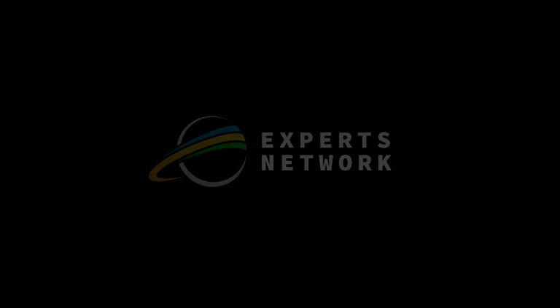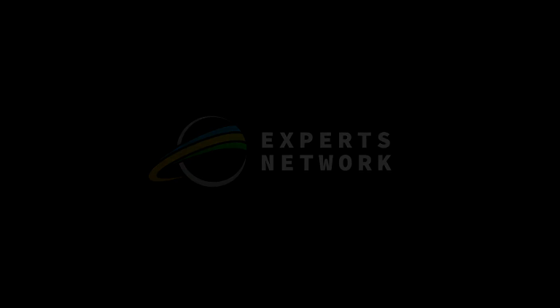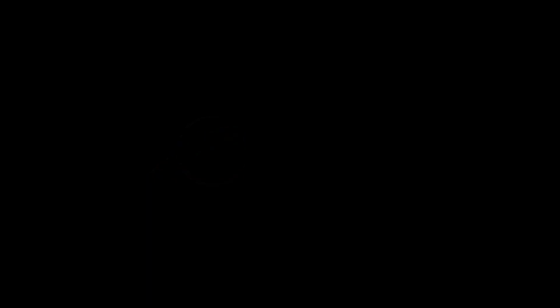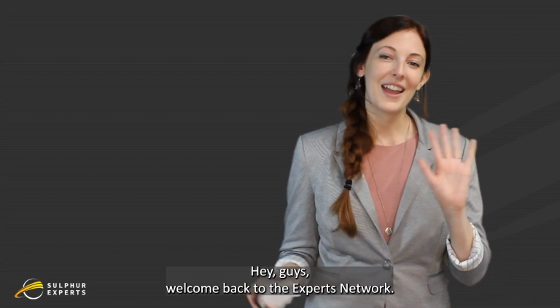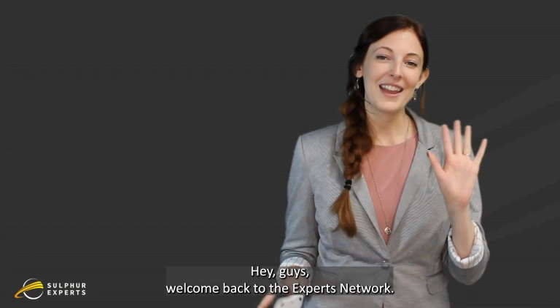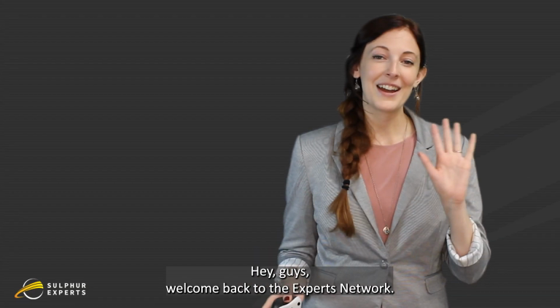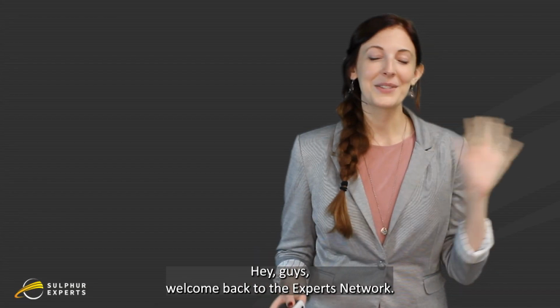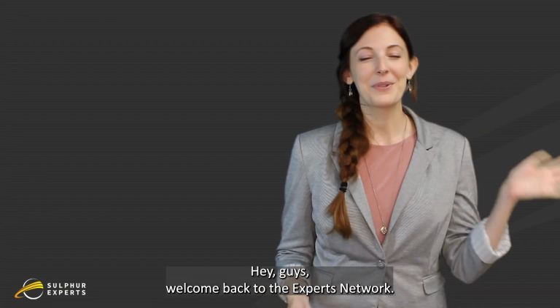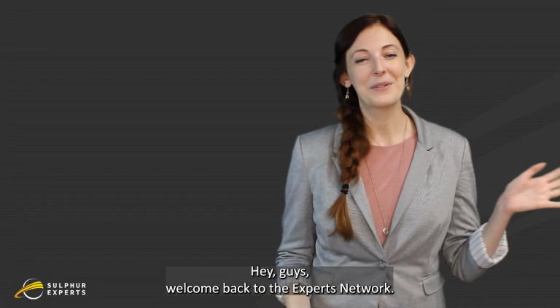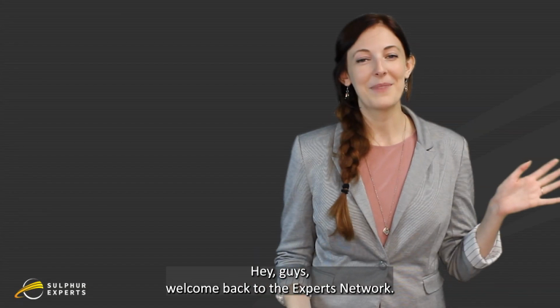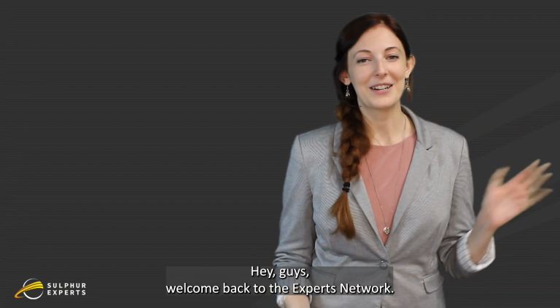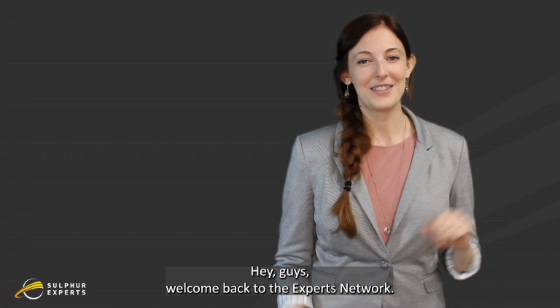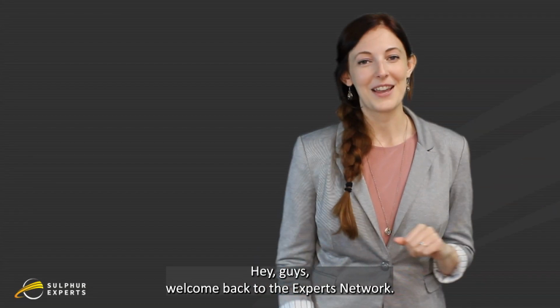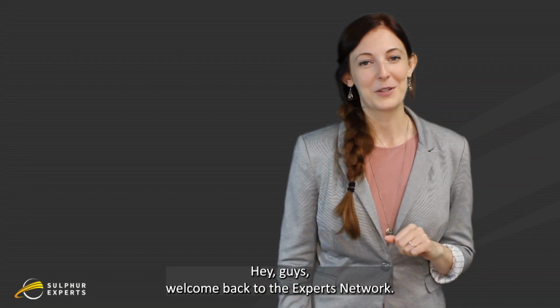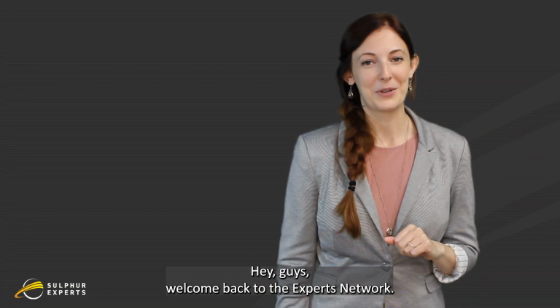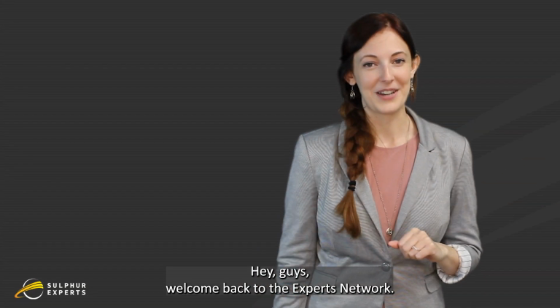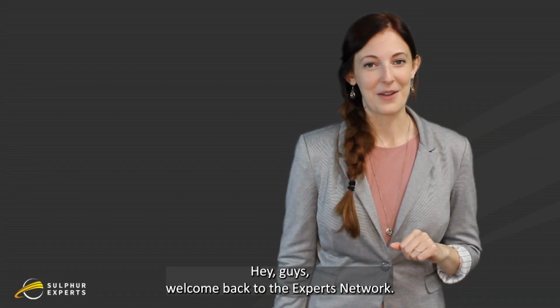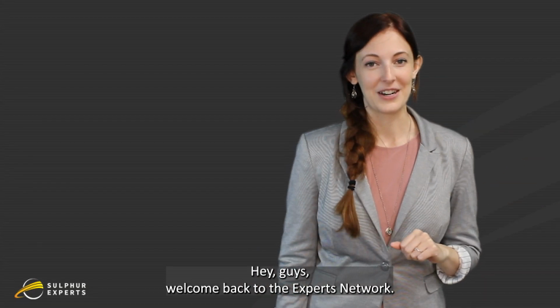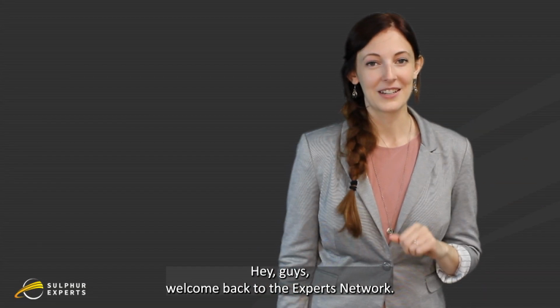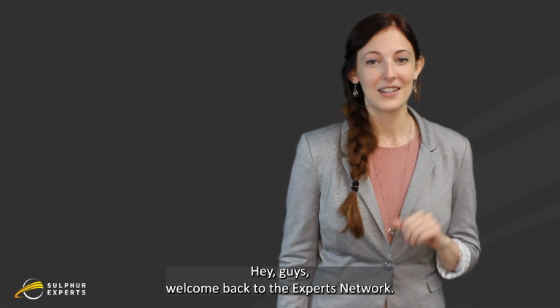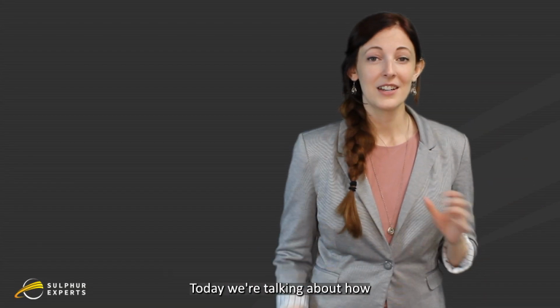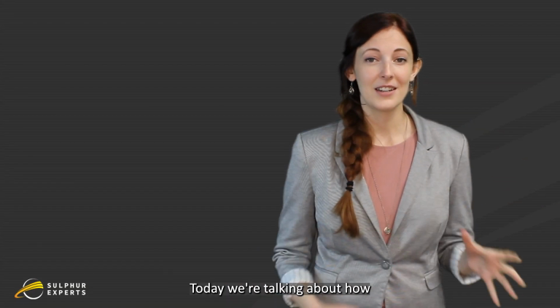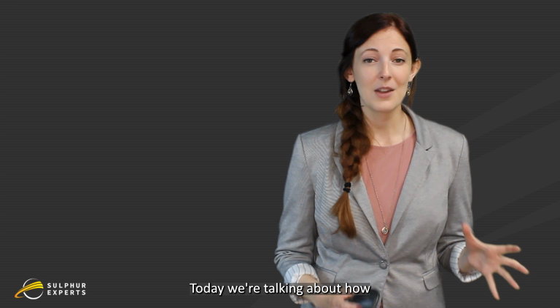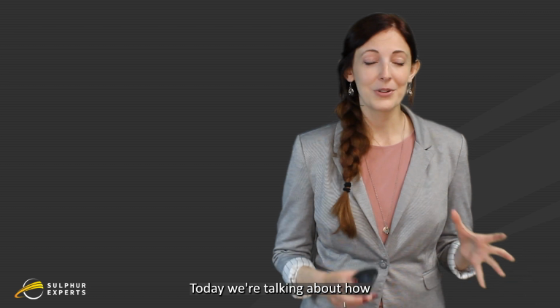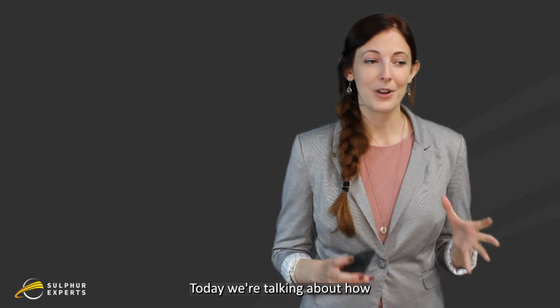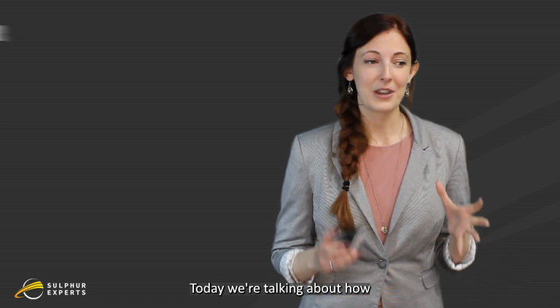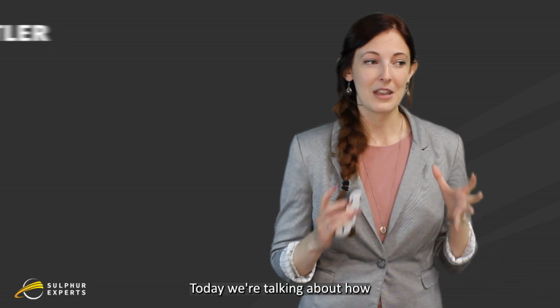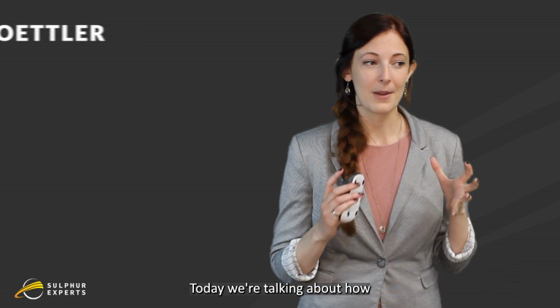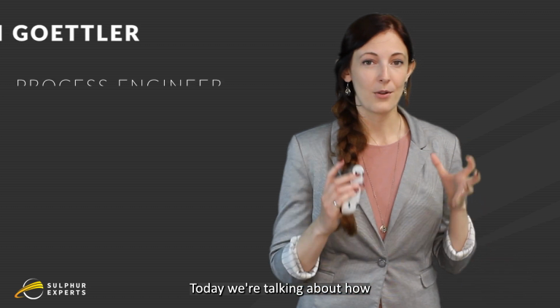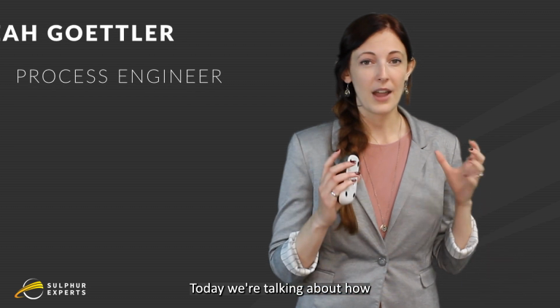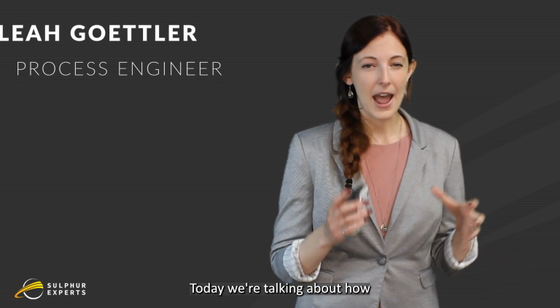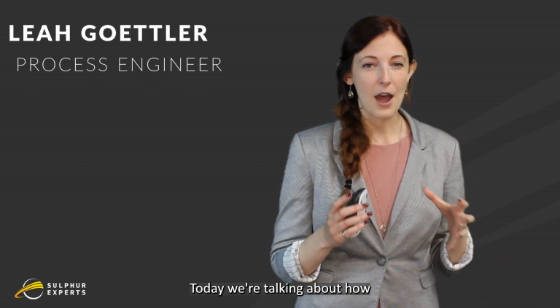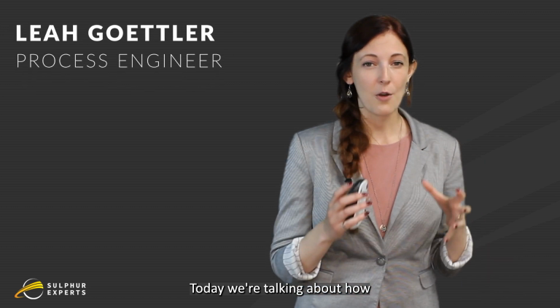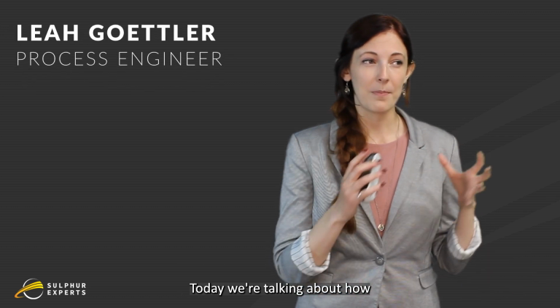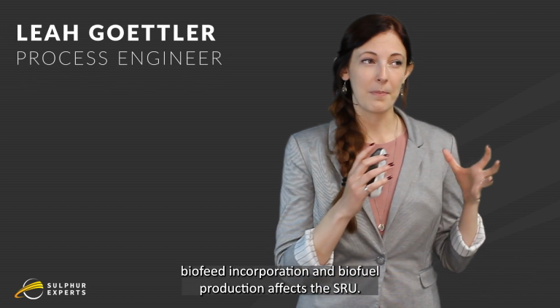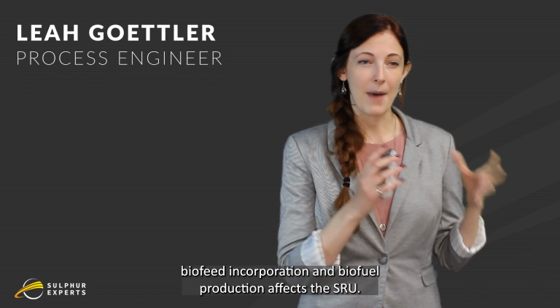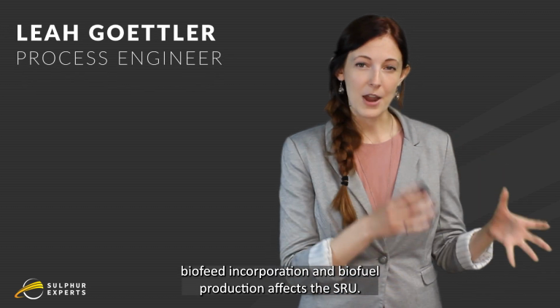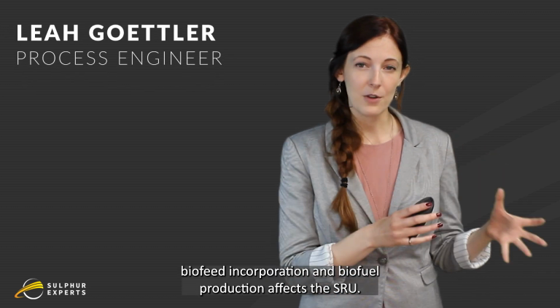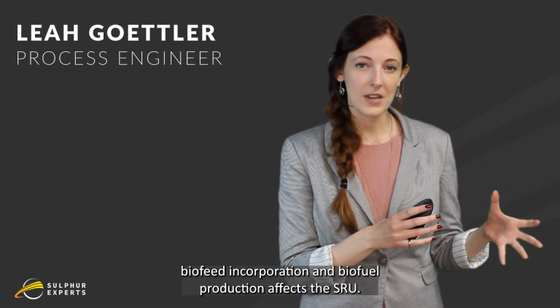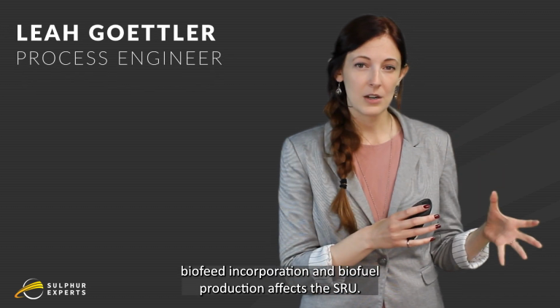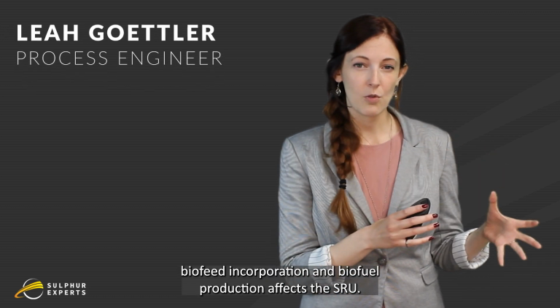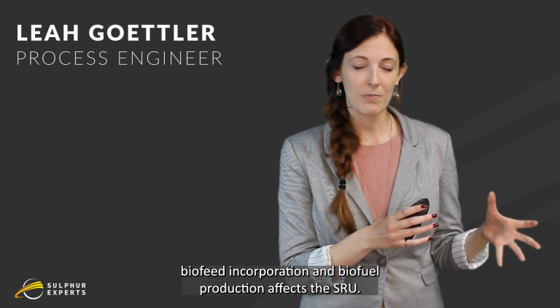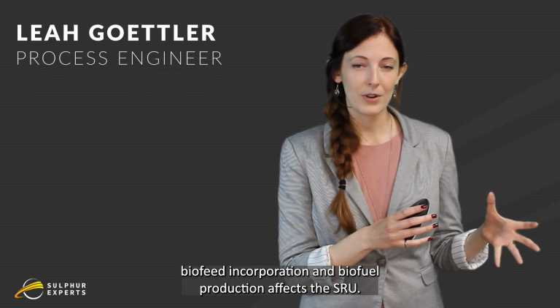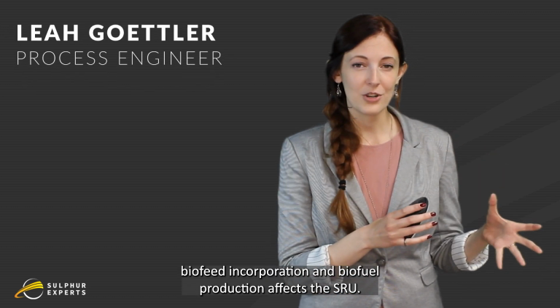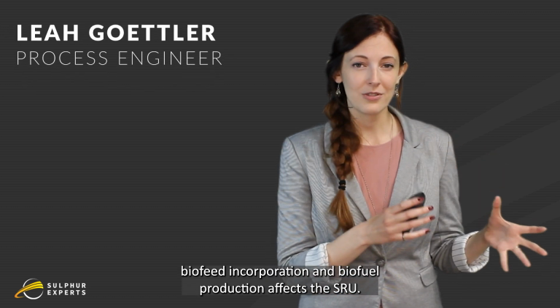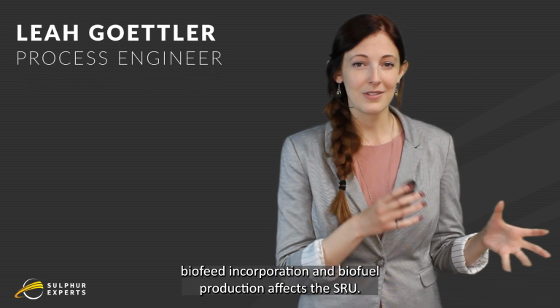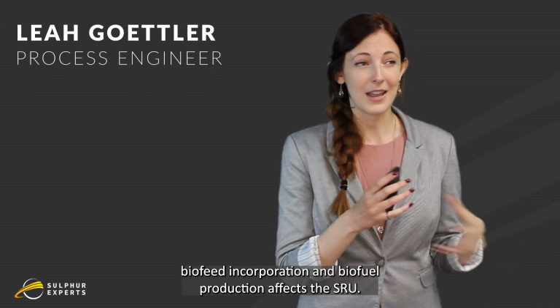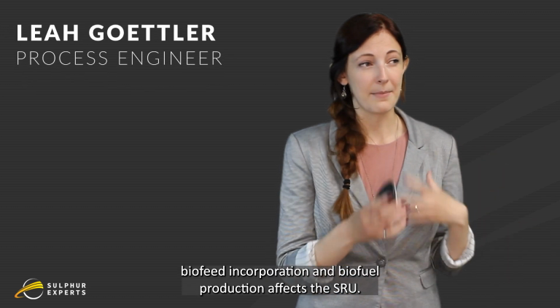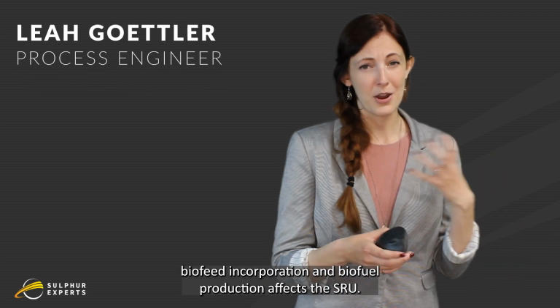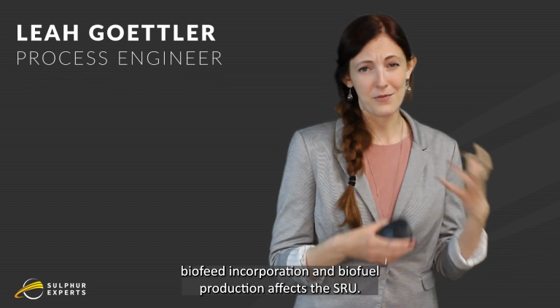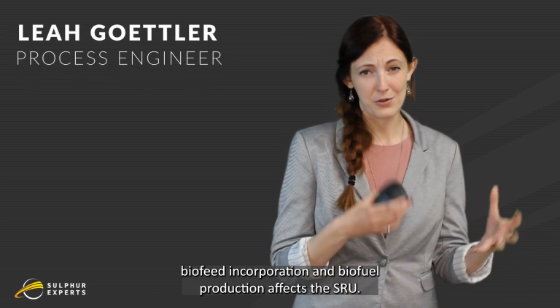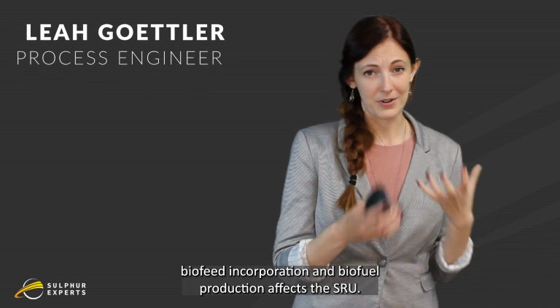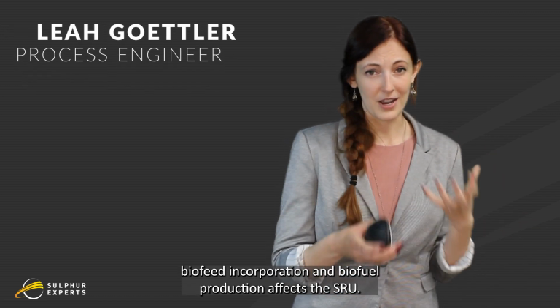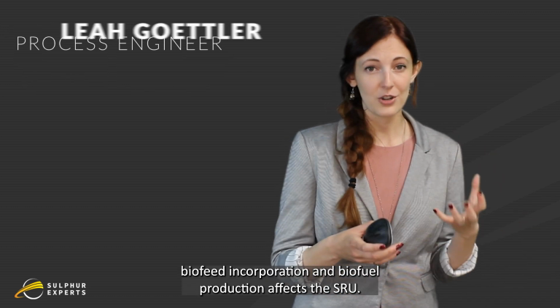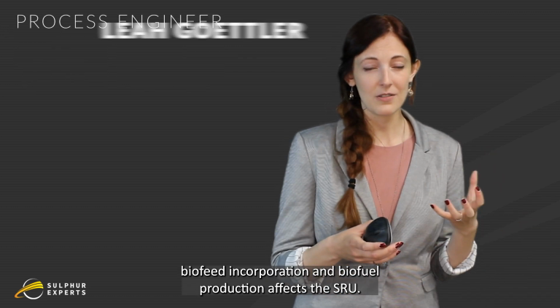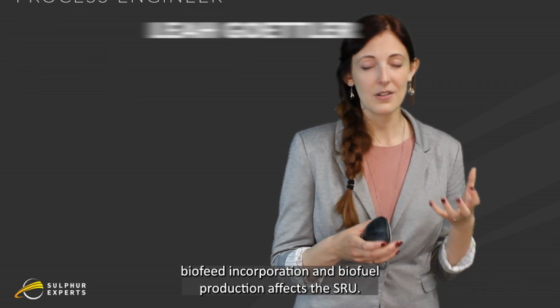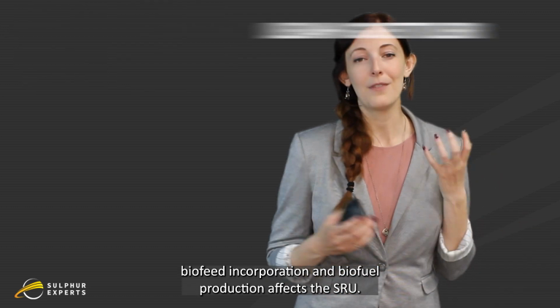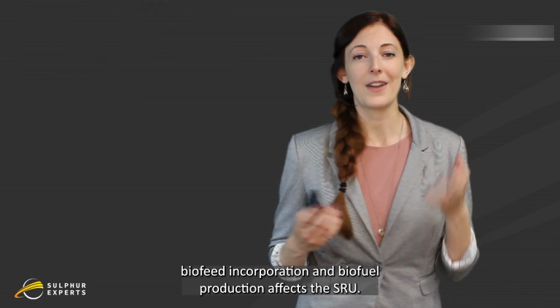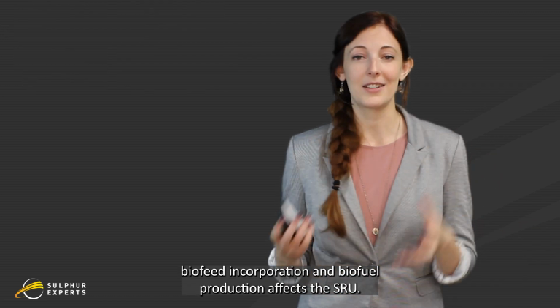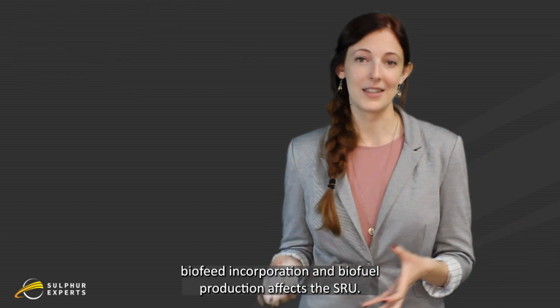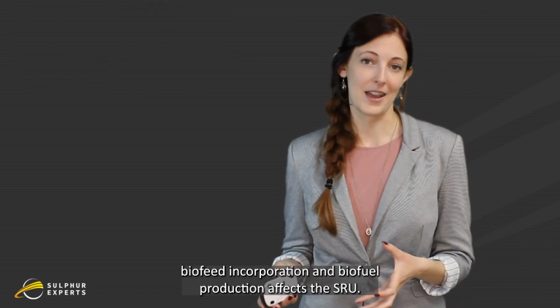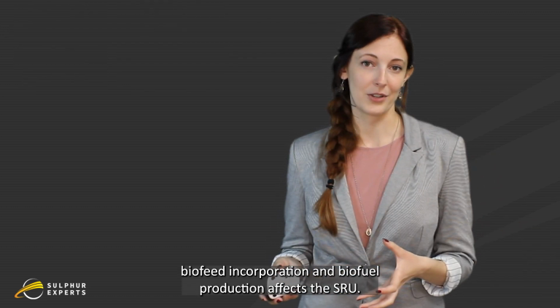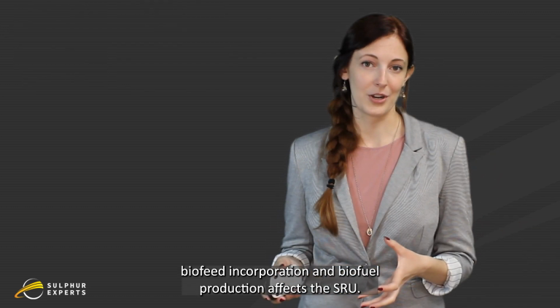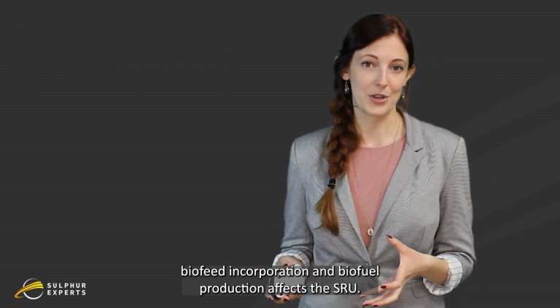Hey guys, welcome back to the Experts Network. Today we're talking about how biofeed incorporation and biofuel production affects the SRU.